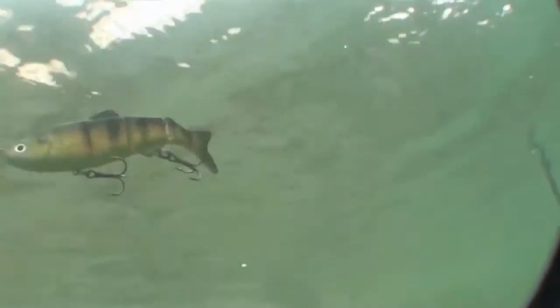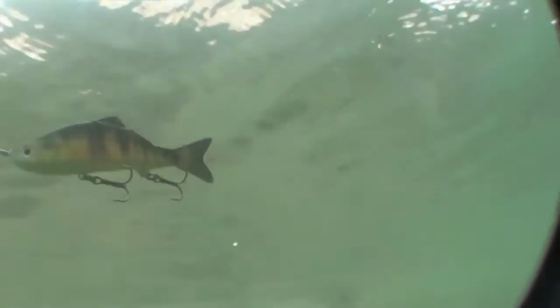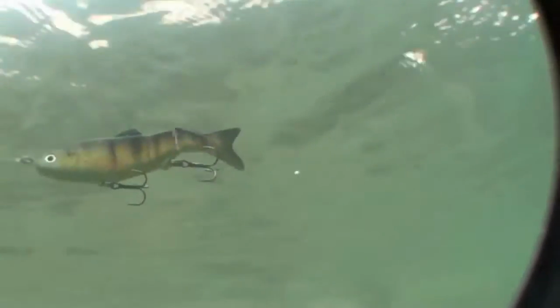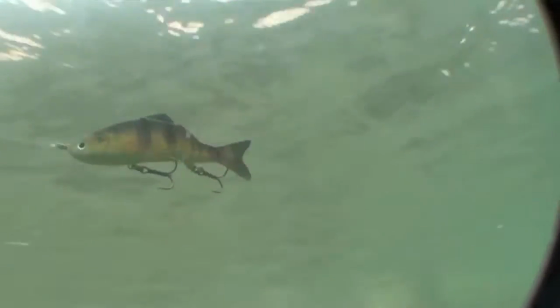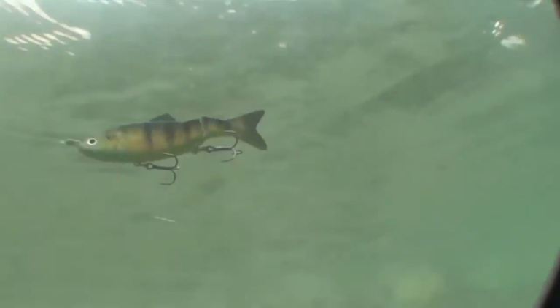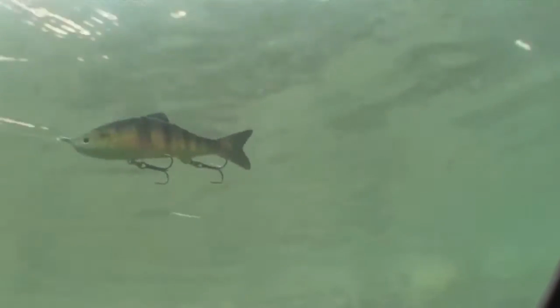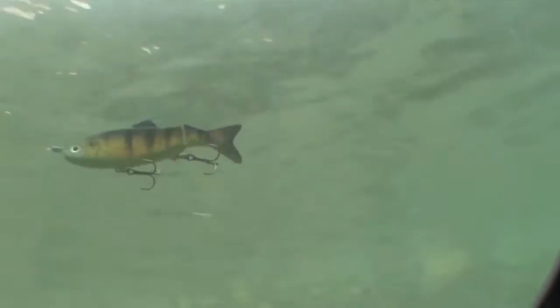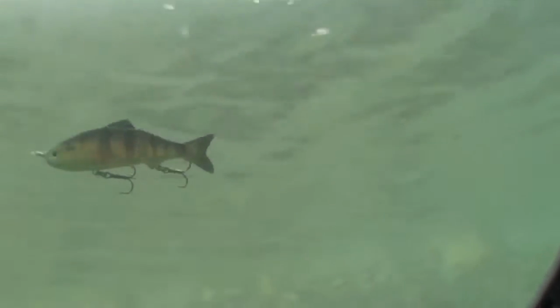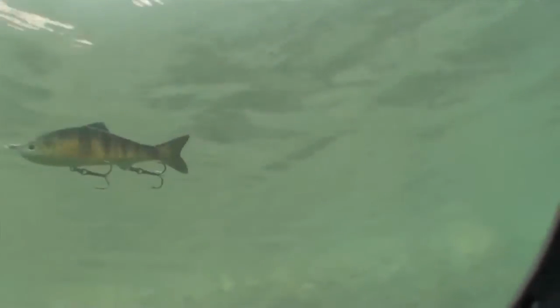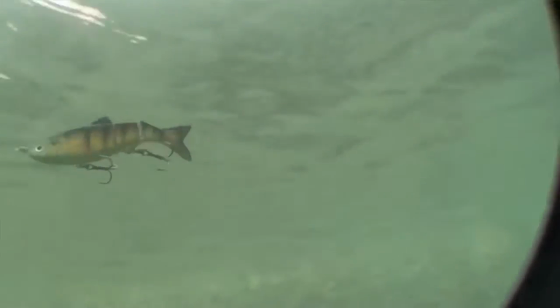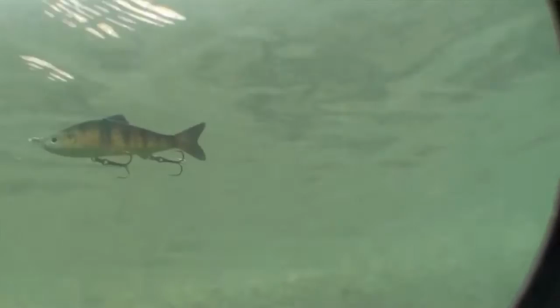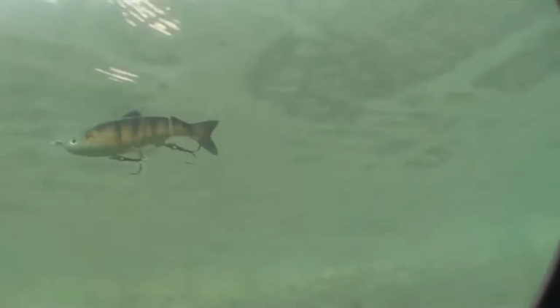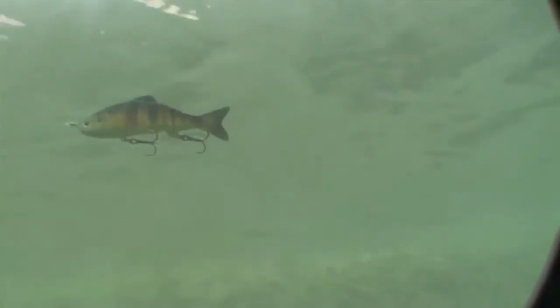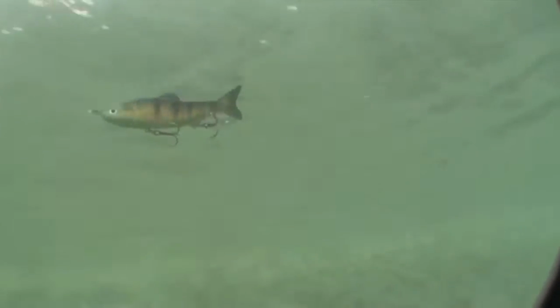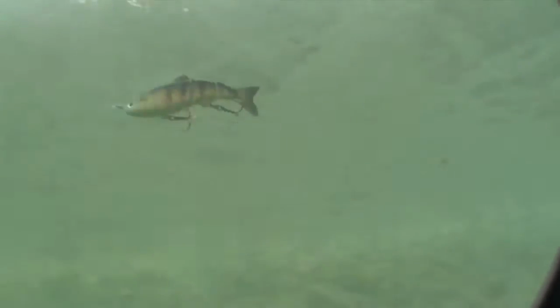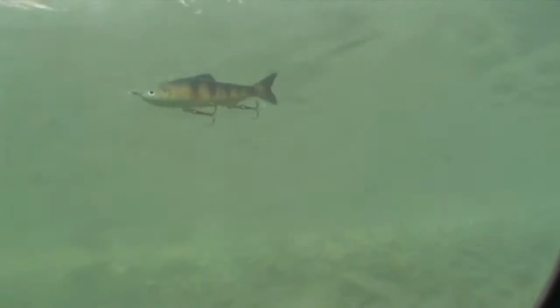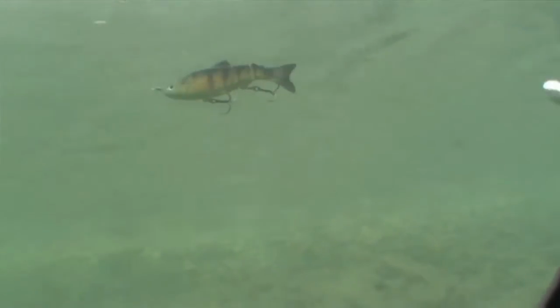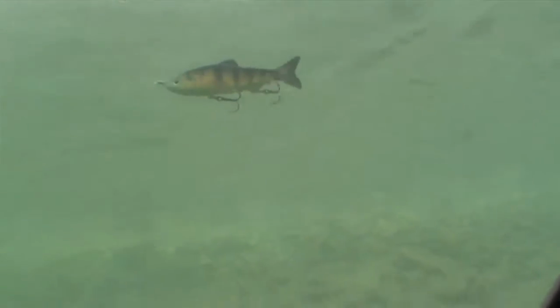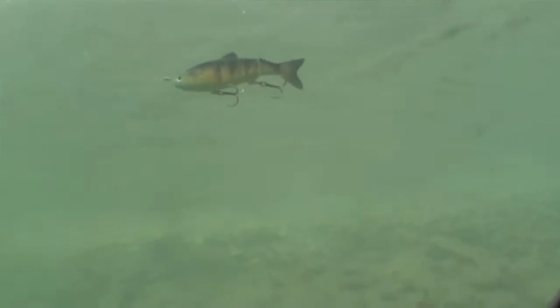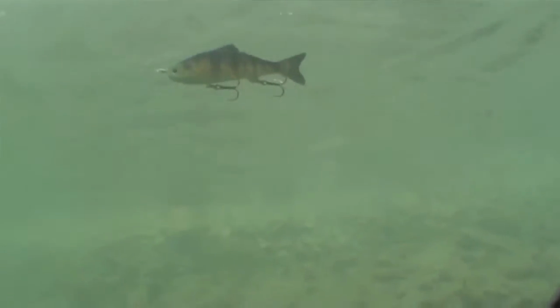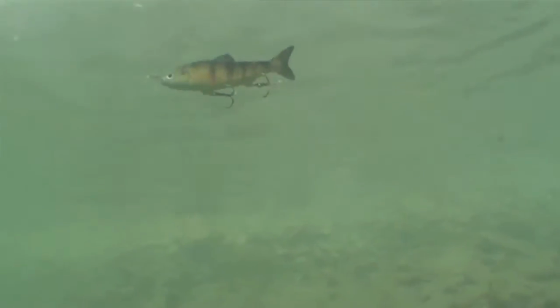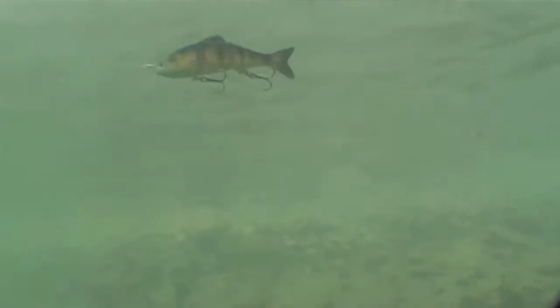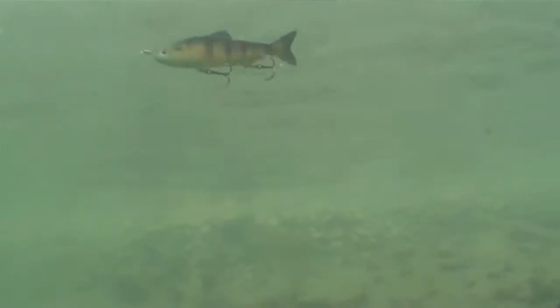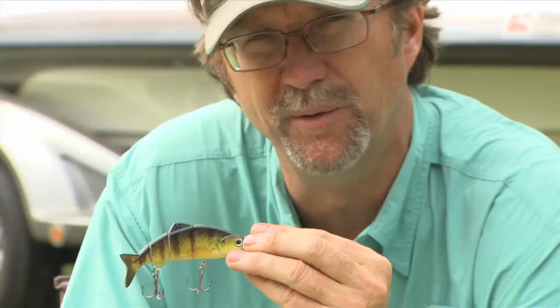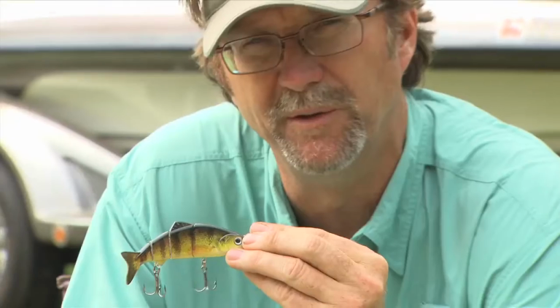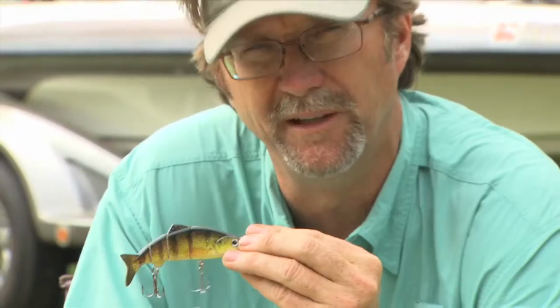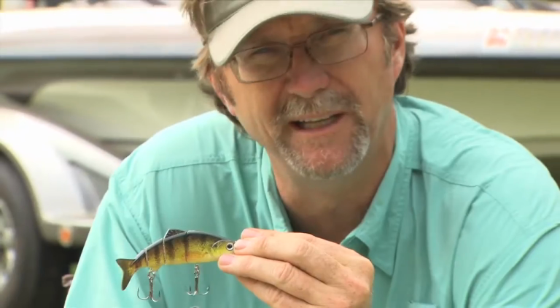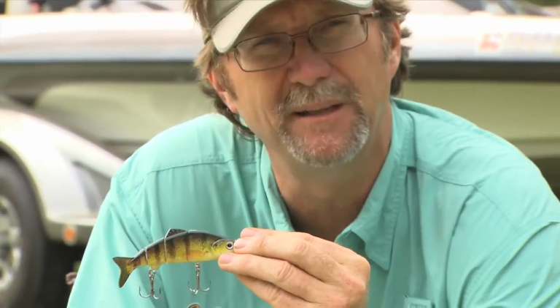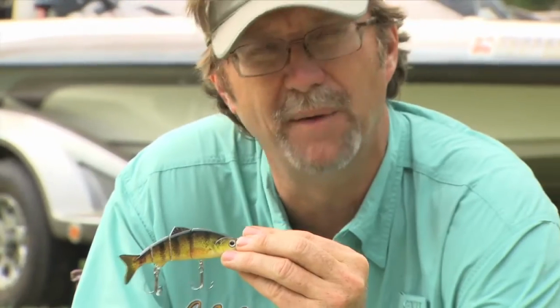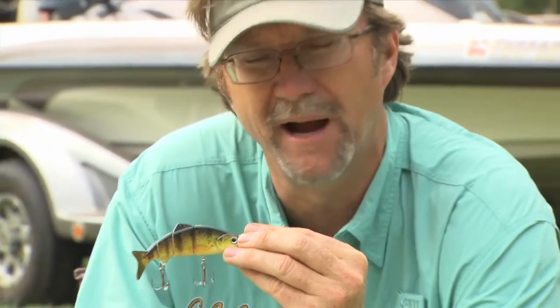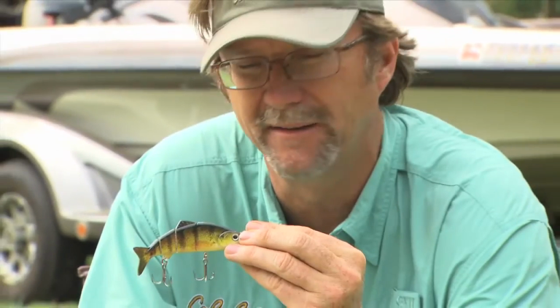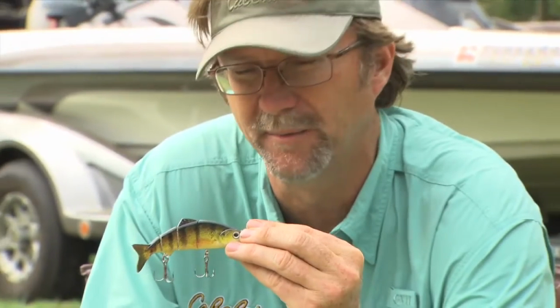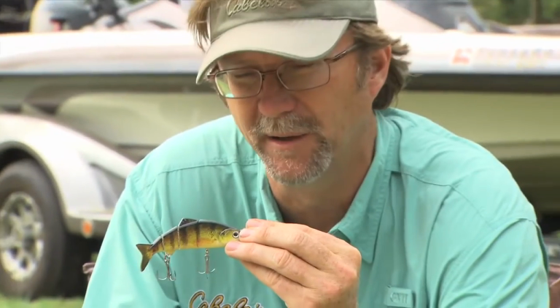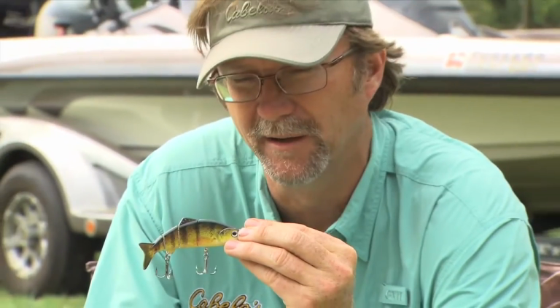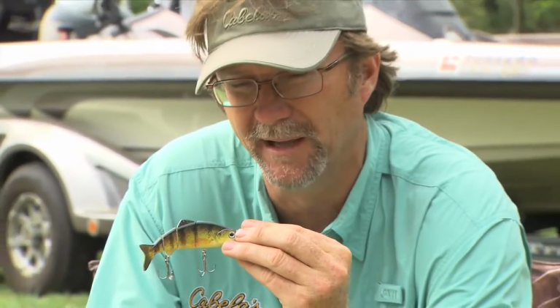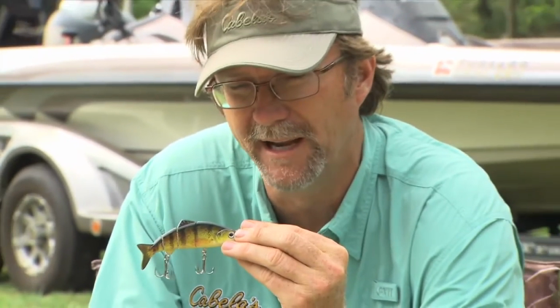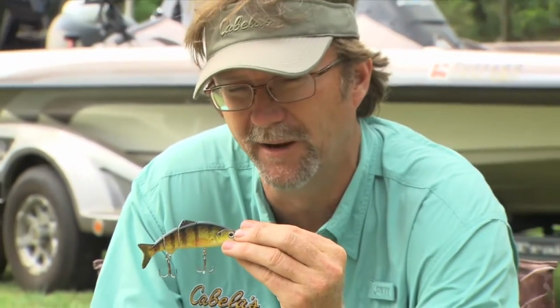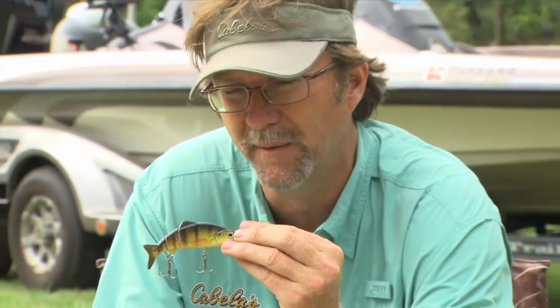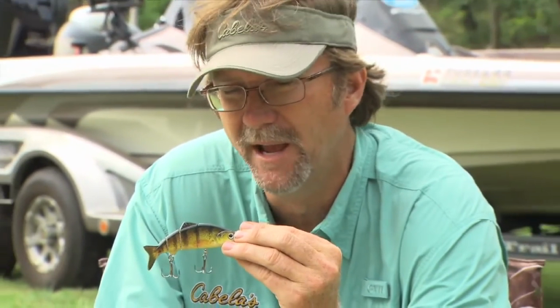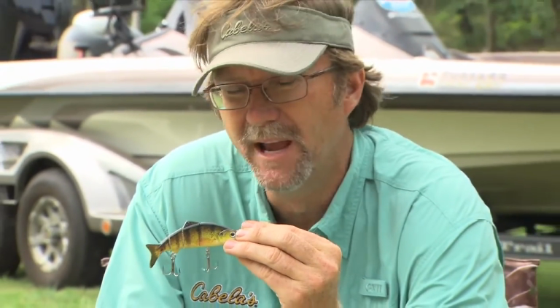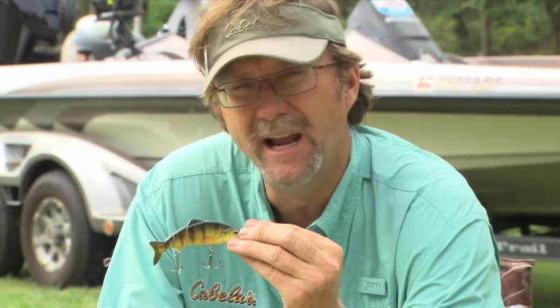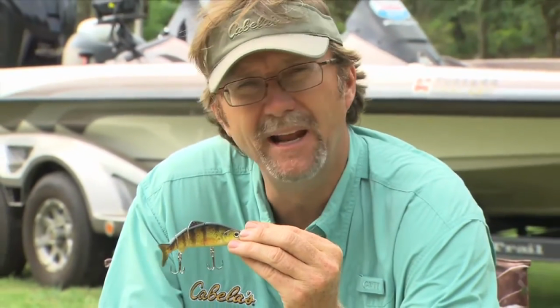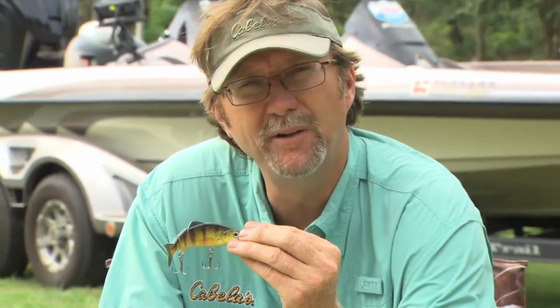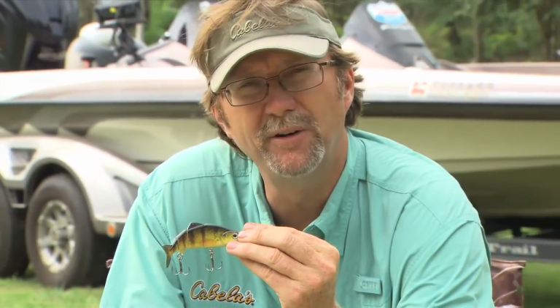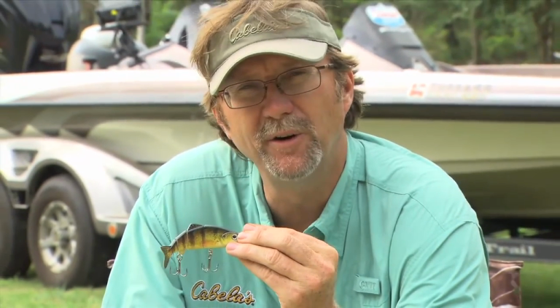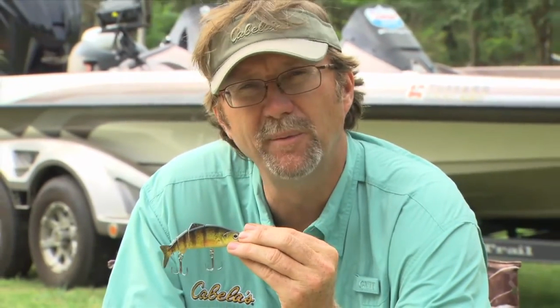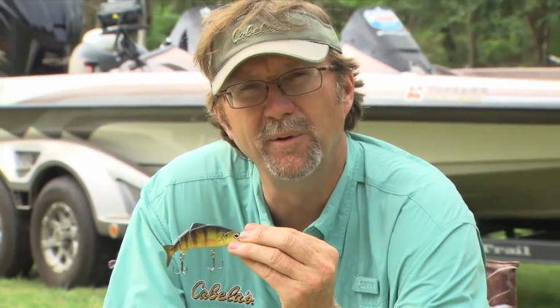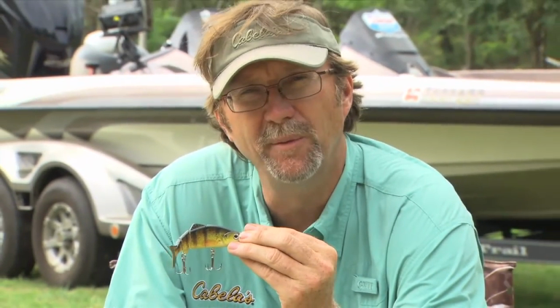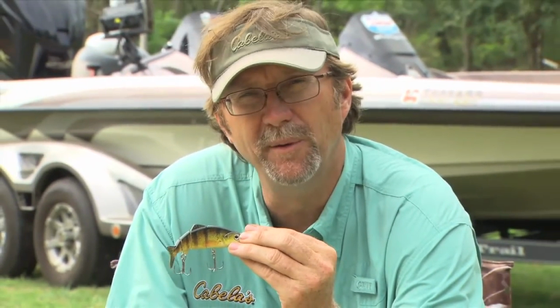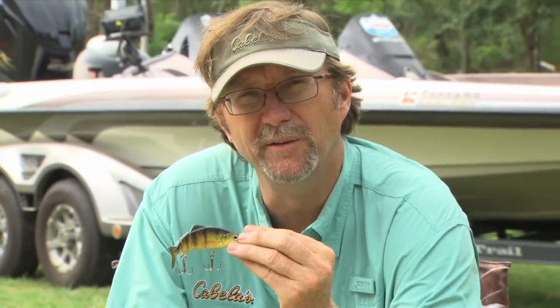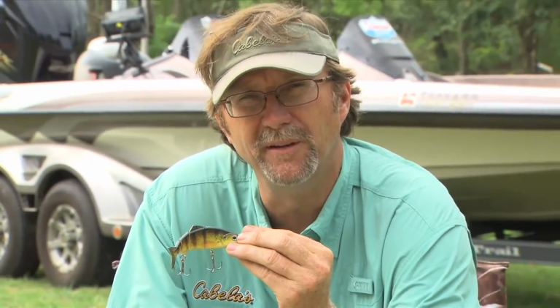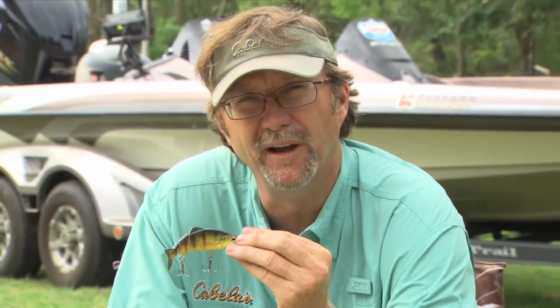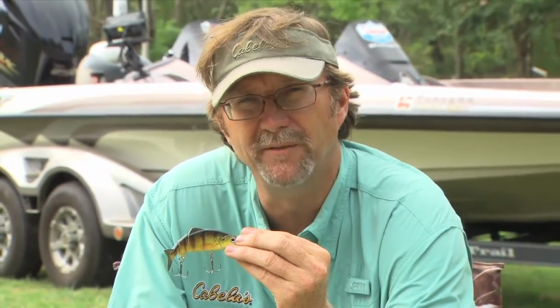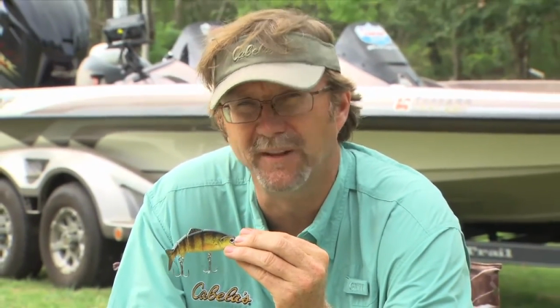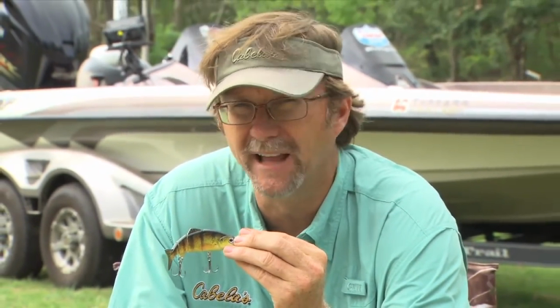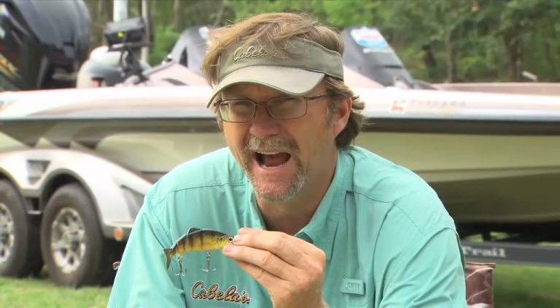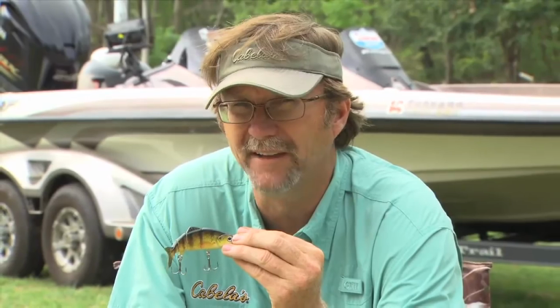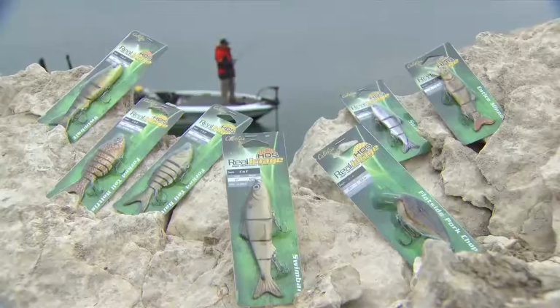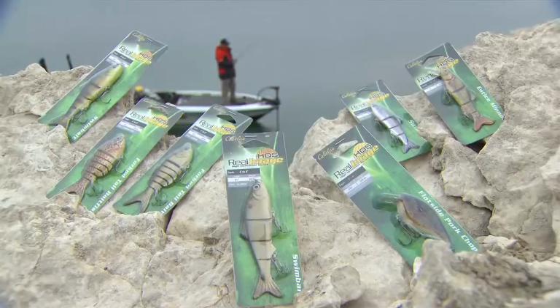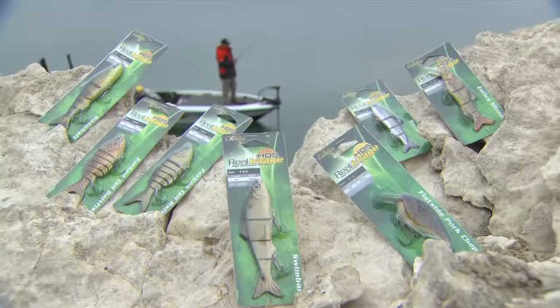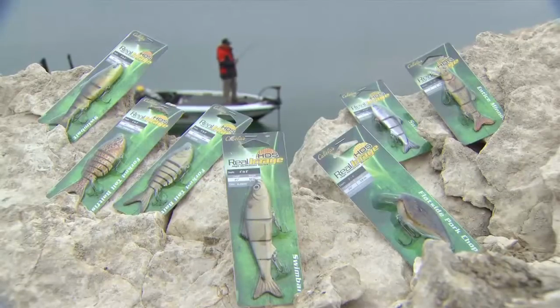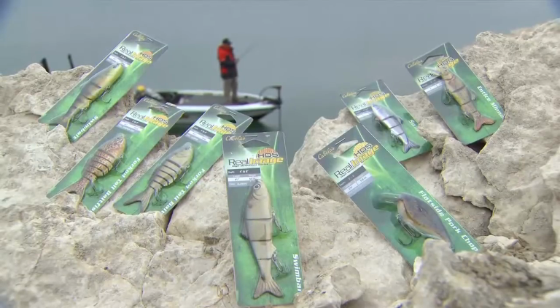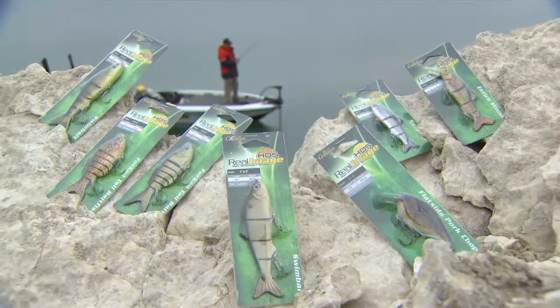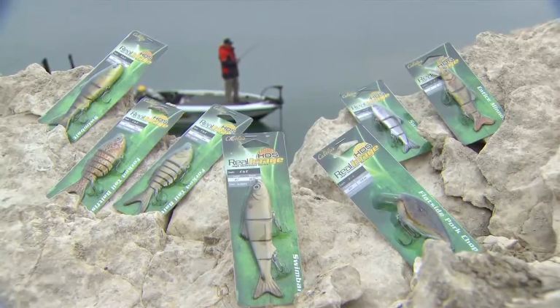They've got incredibly sharp hooks on there that allow you, when you get the bite, to be able to land them. And they're durable and built enough to last a lifetime.